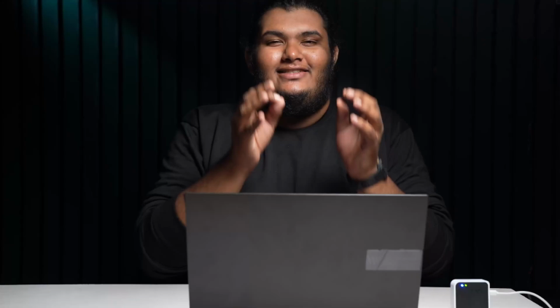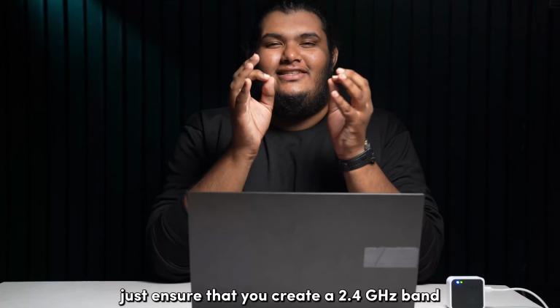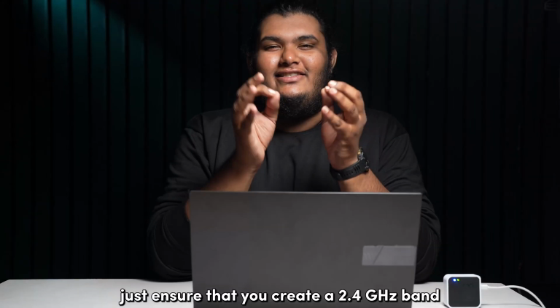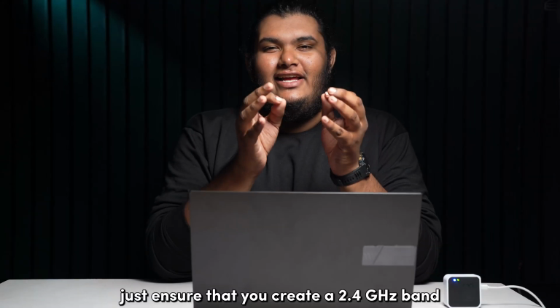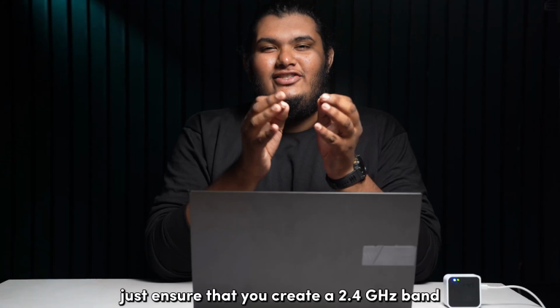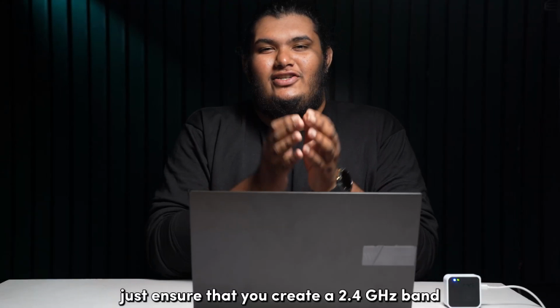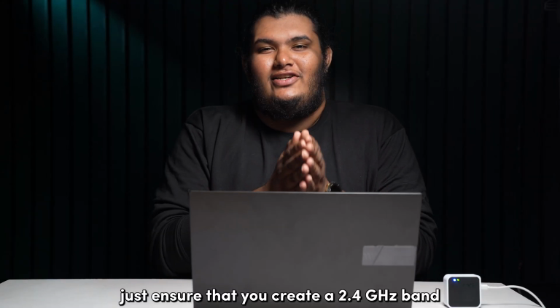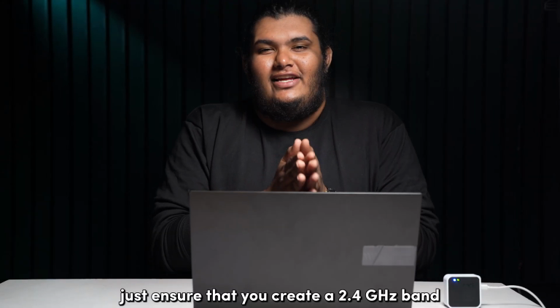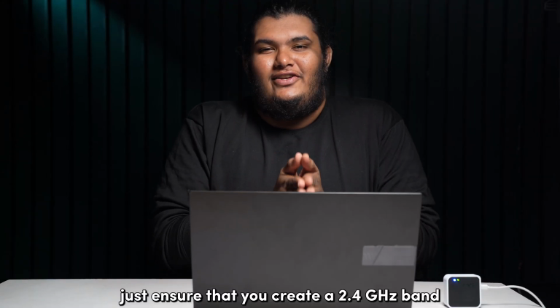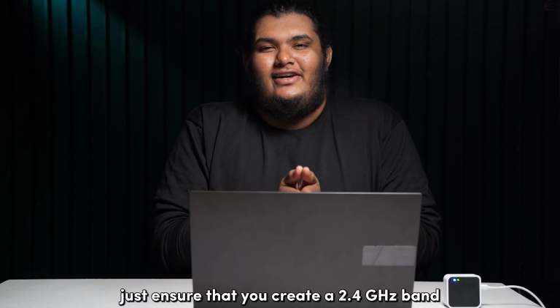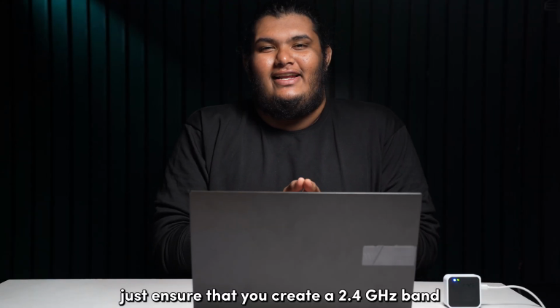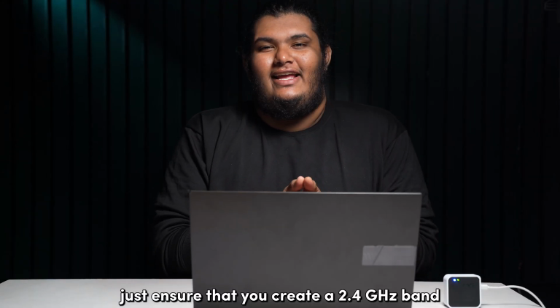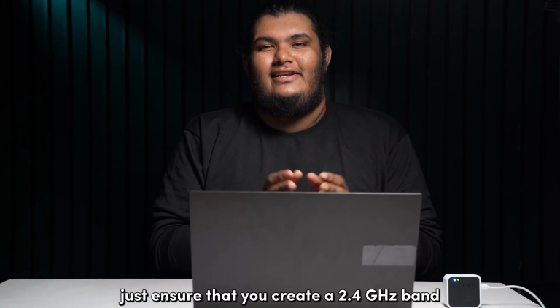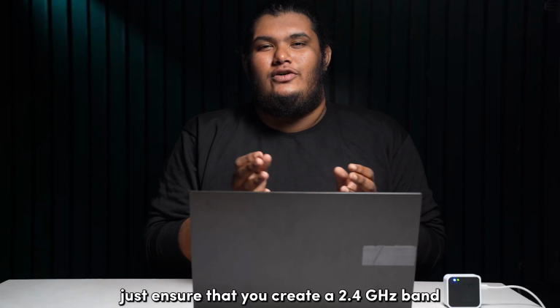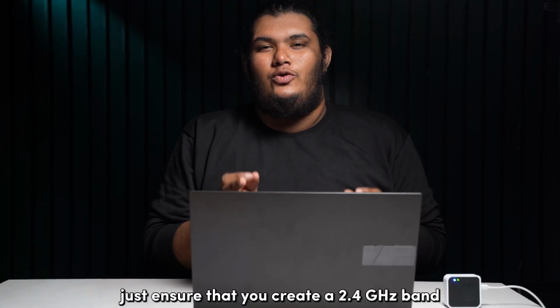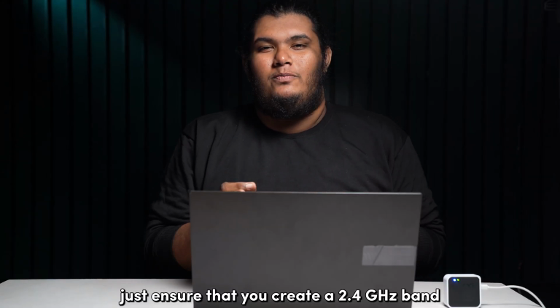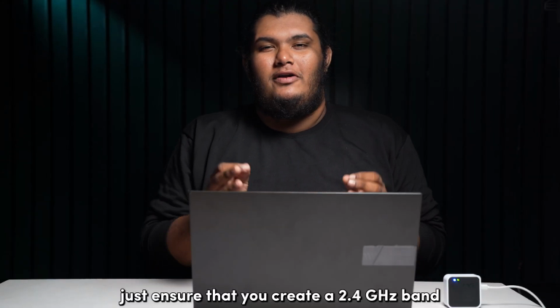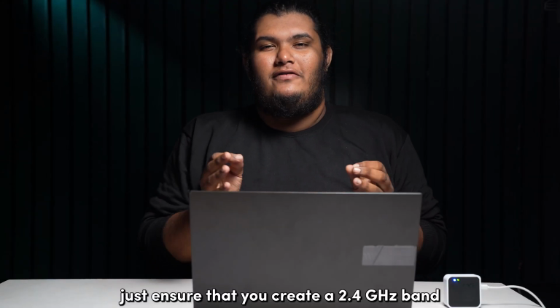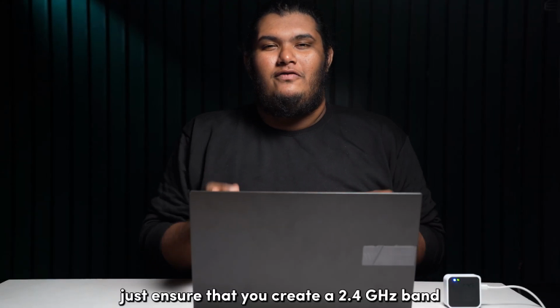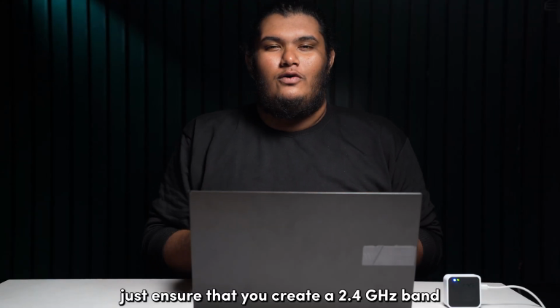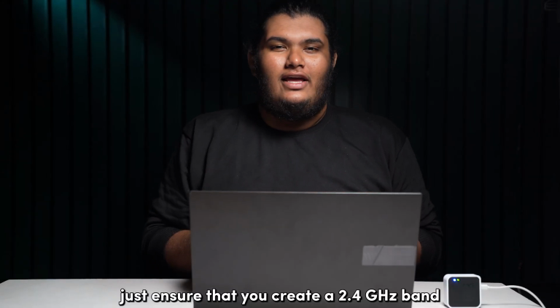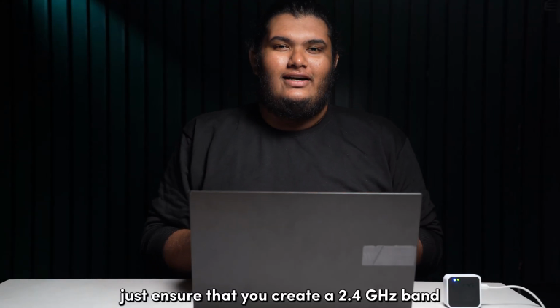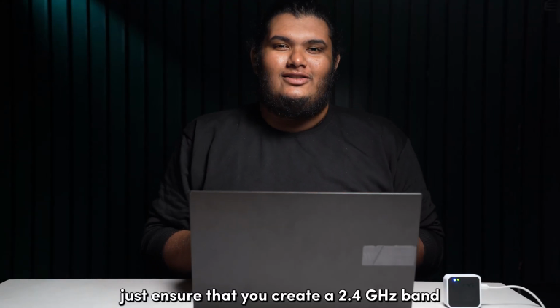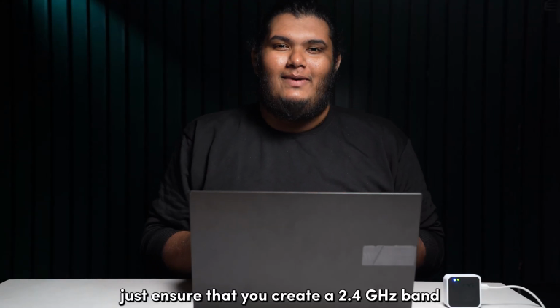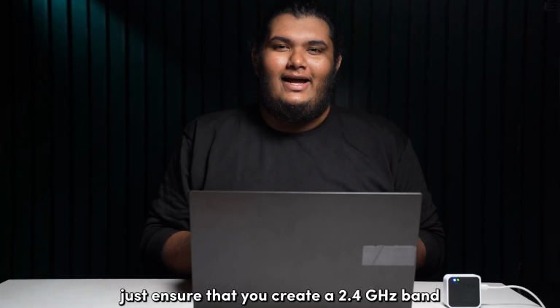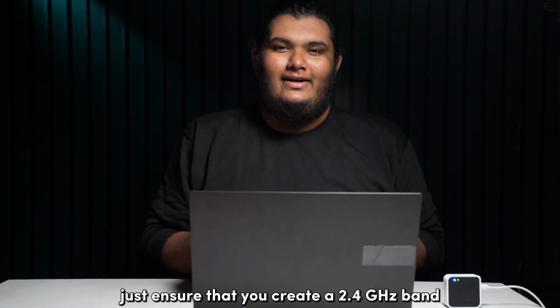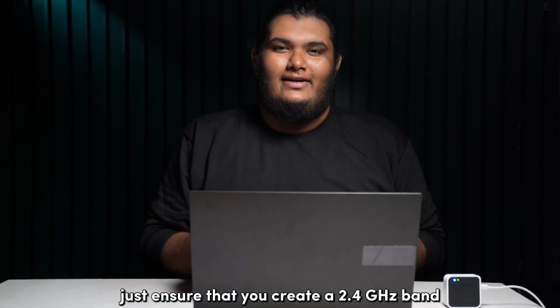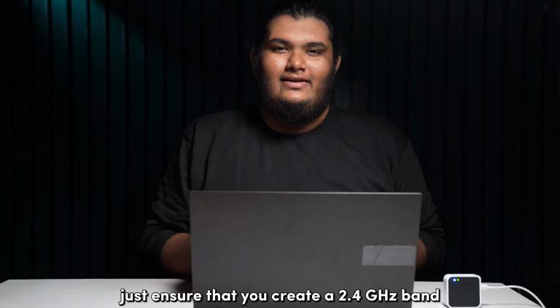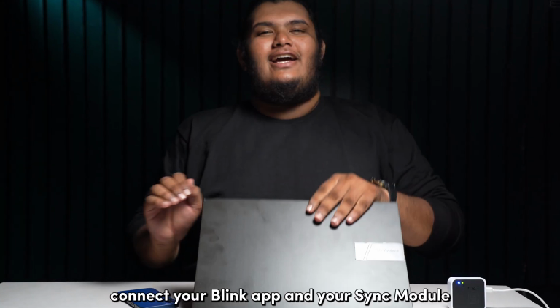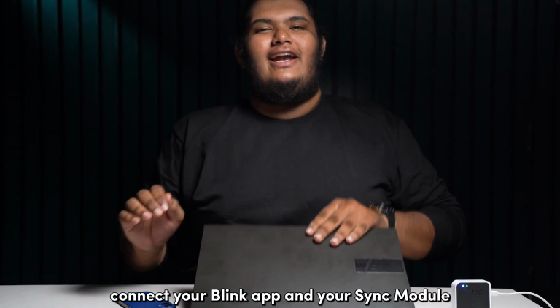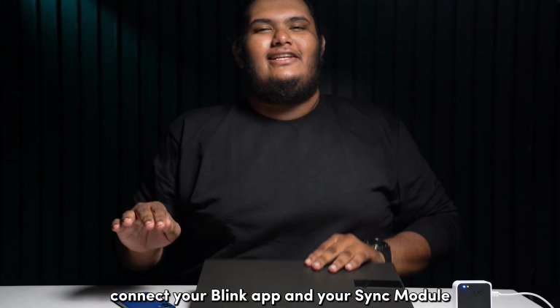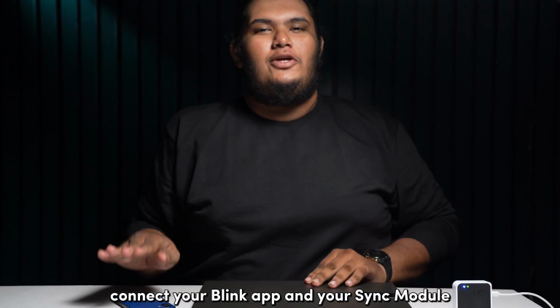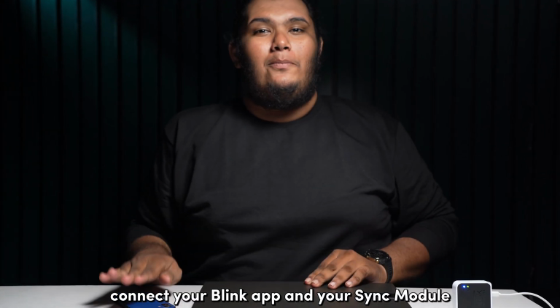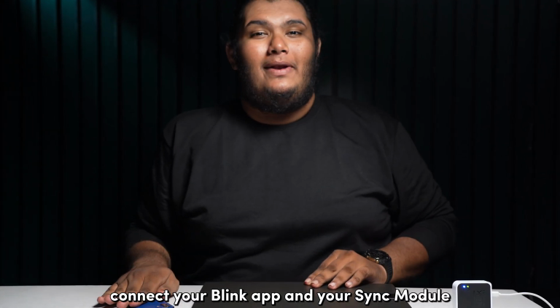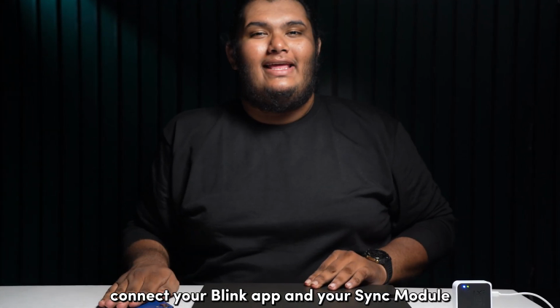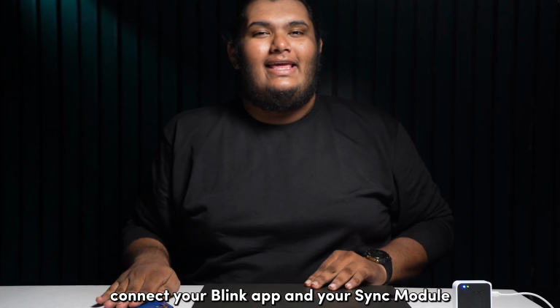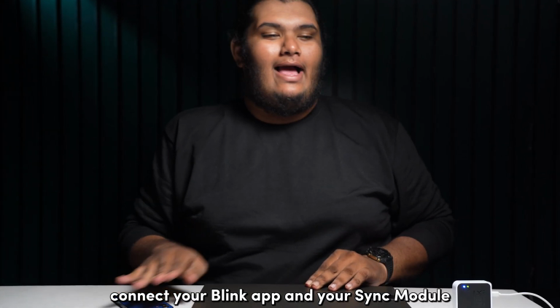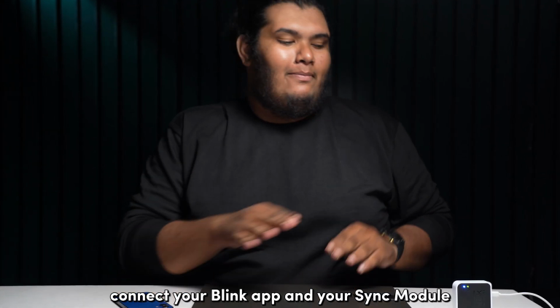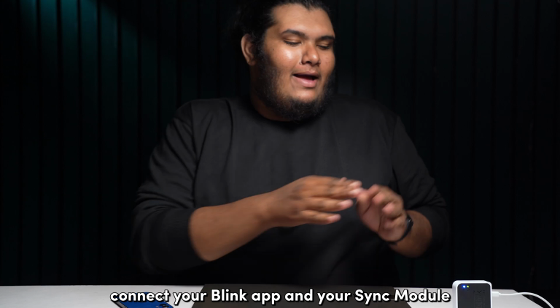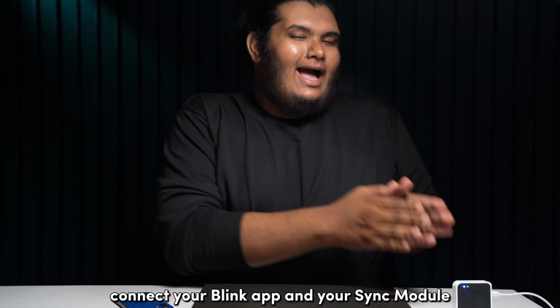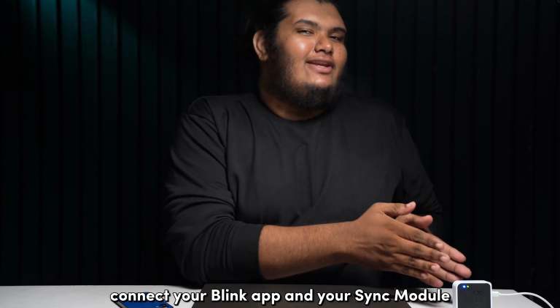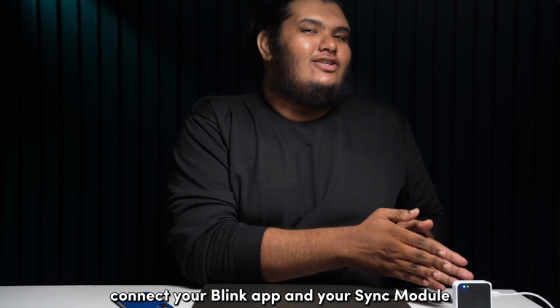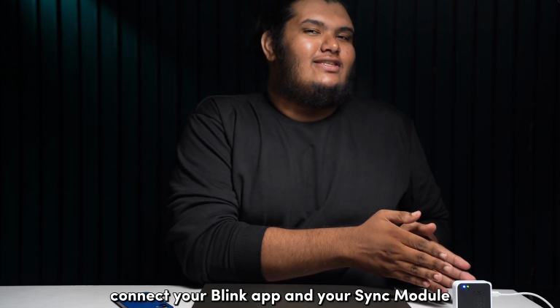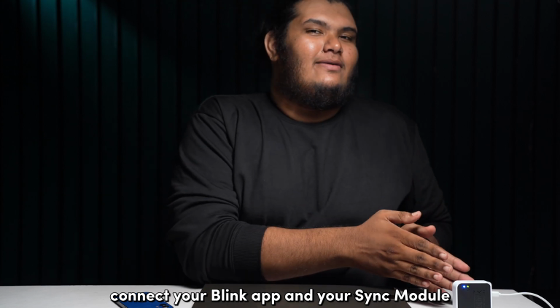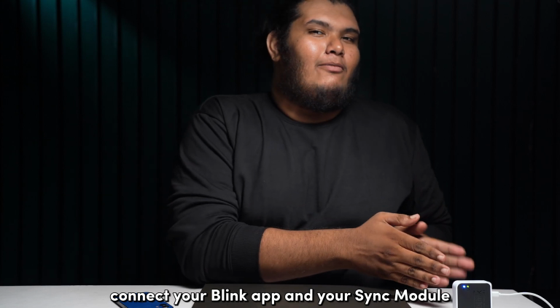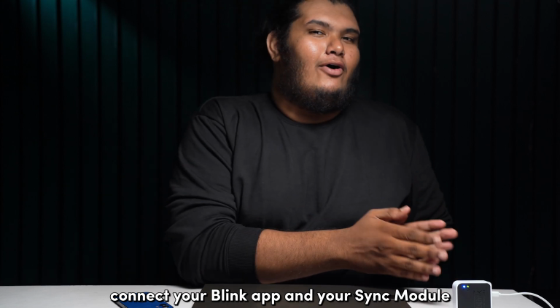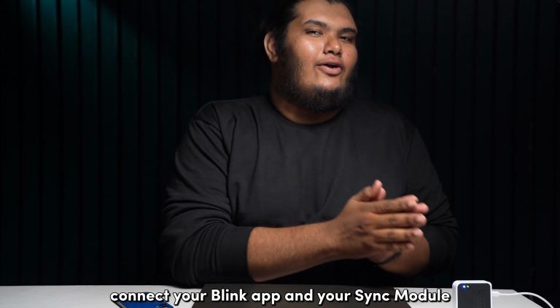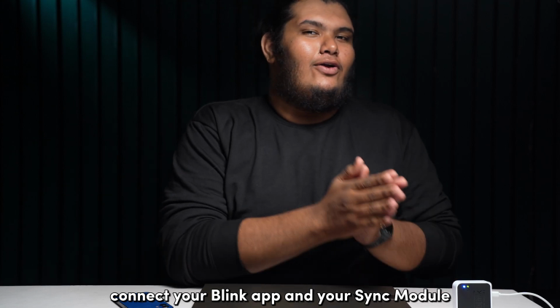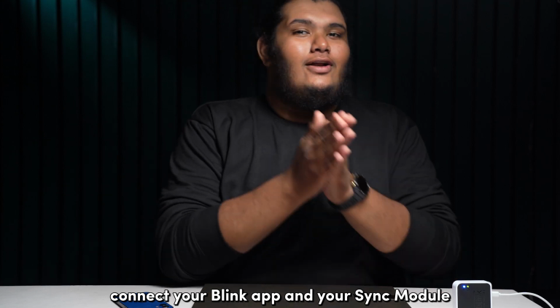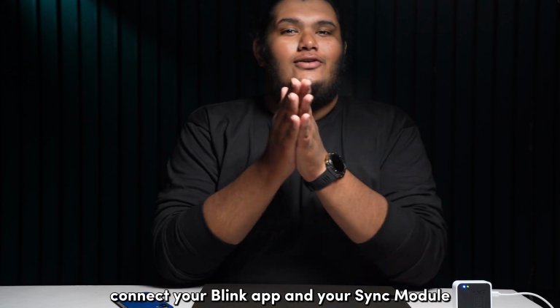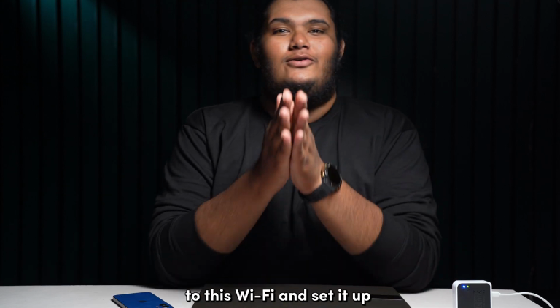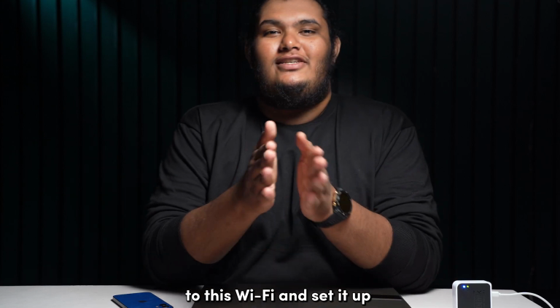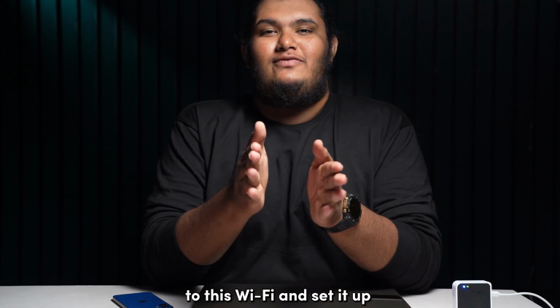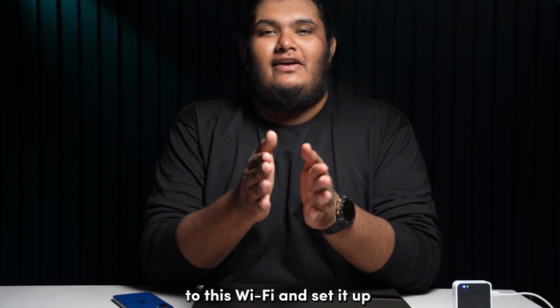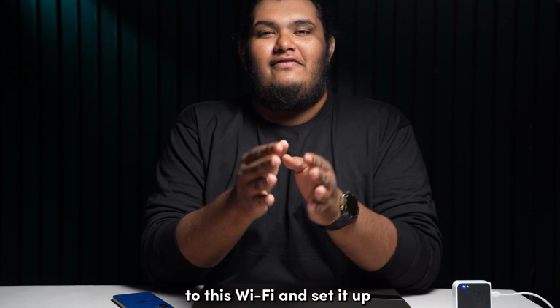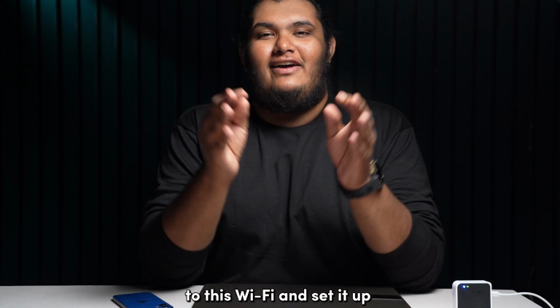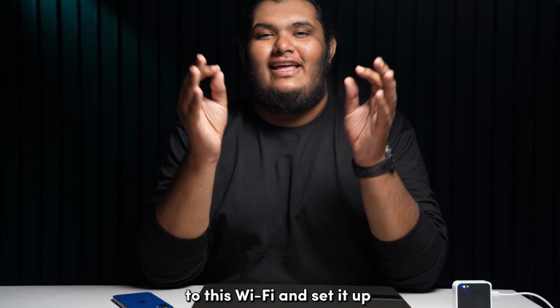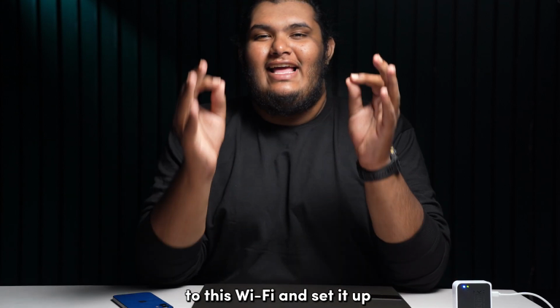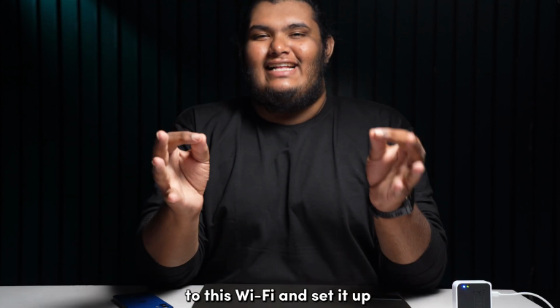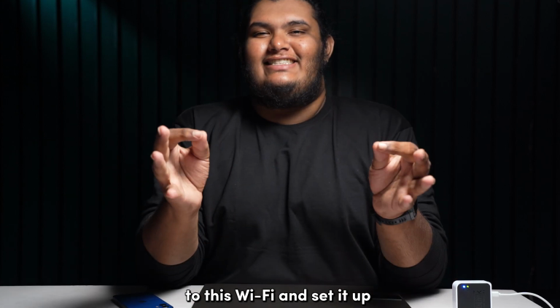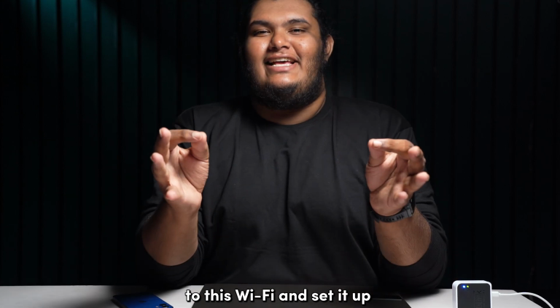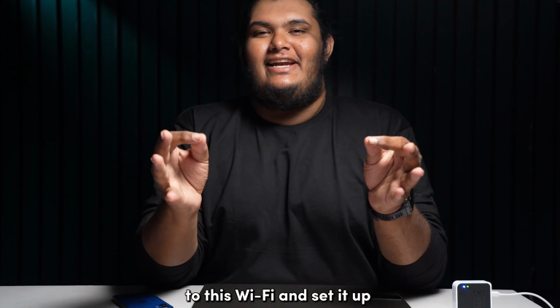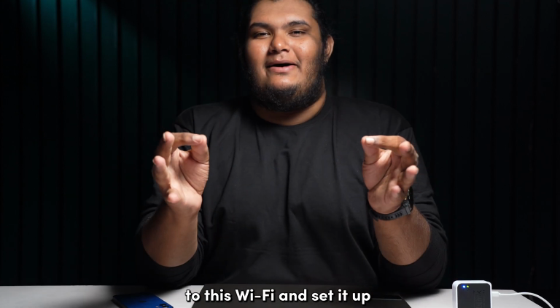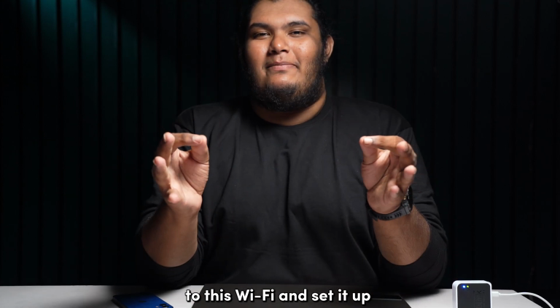Just ensure that you create a 2.4 GHz band. Then connect your Blink app and your sync module to this Wi-Fi and set it up.